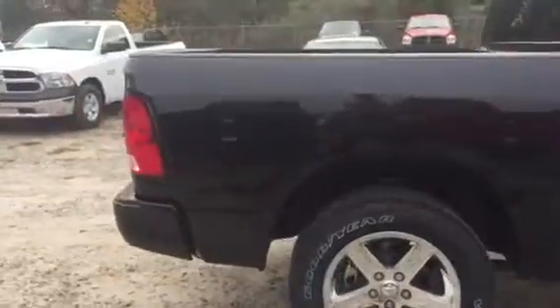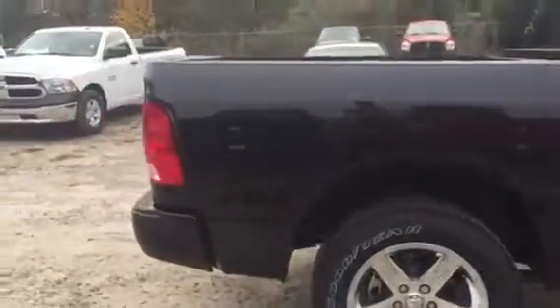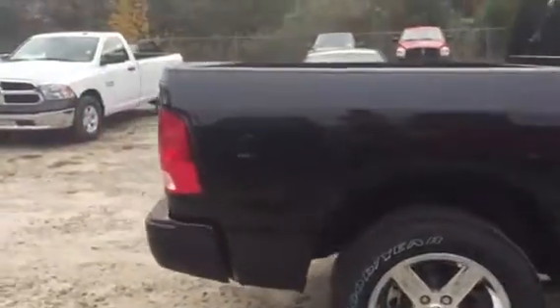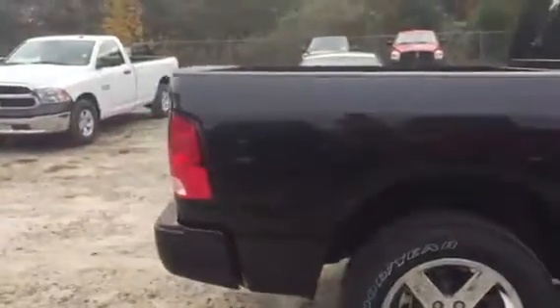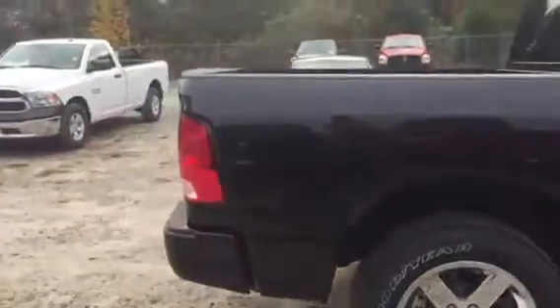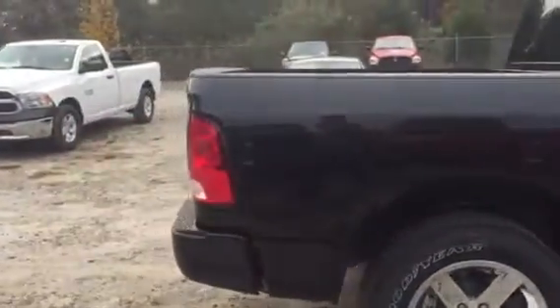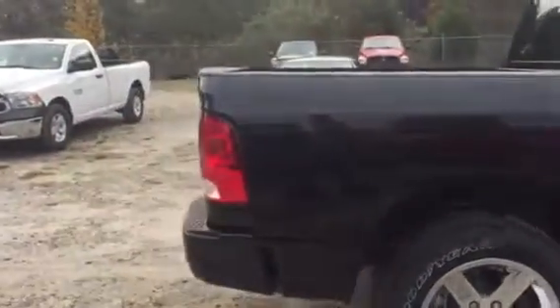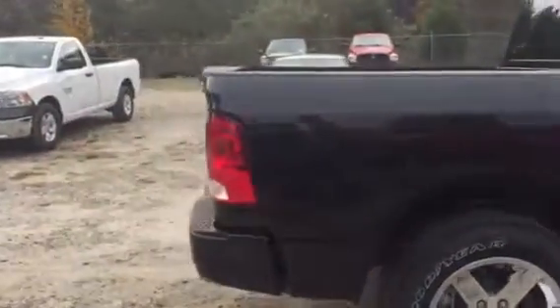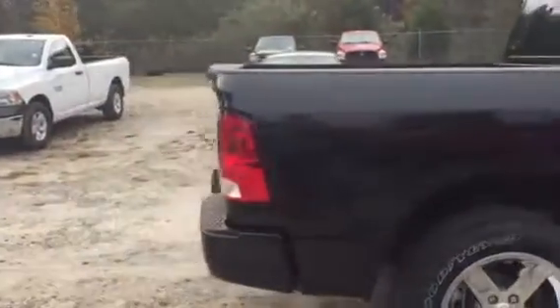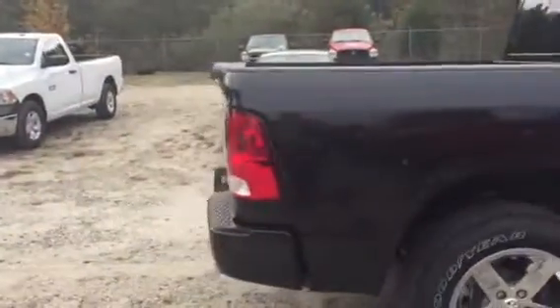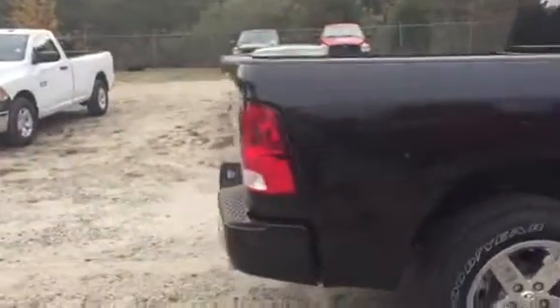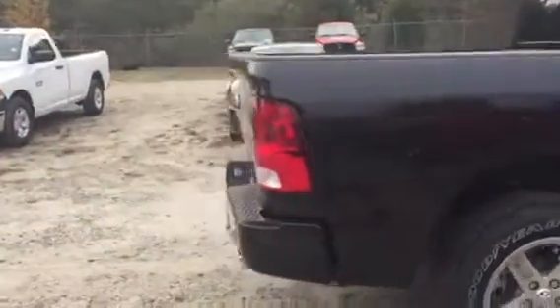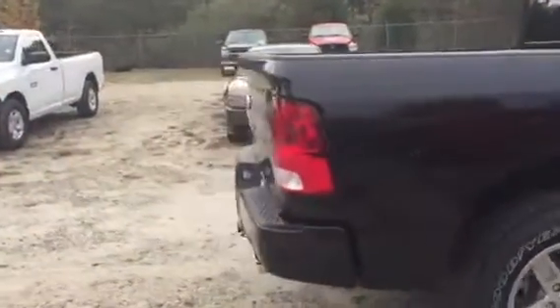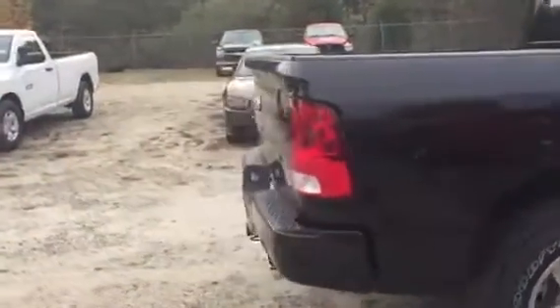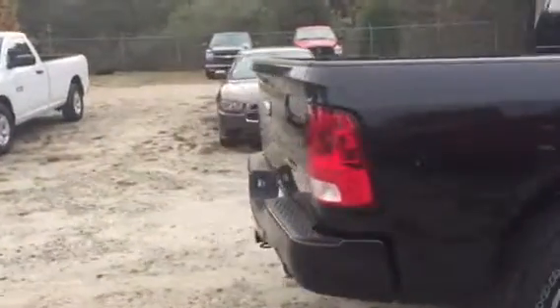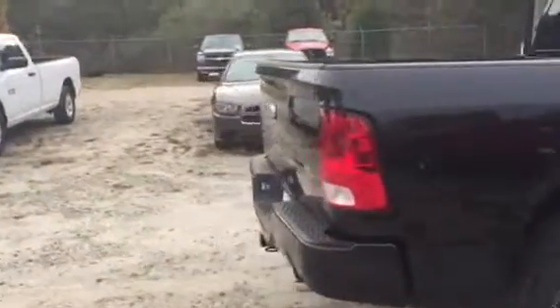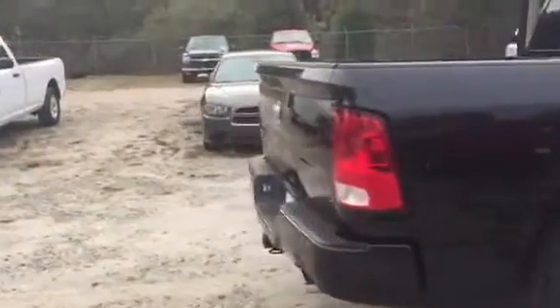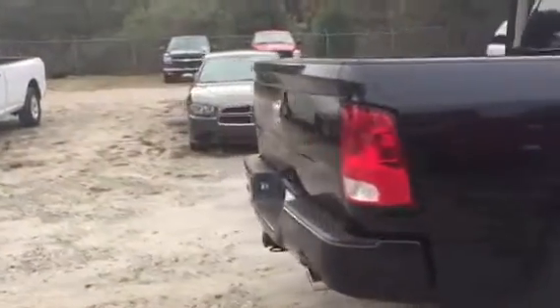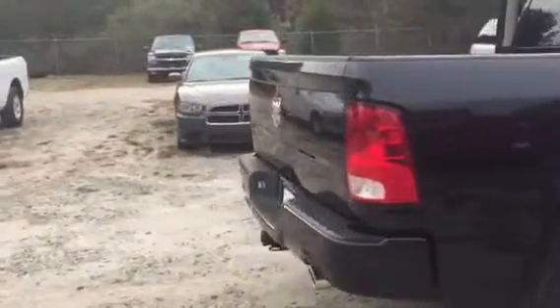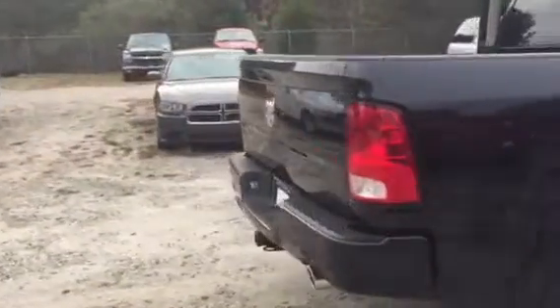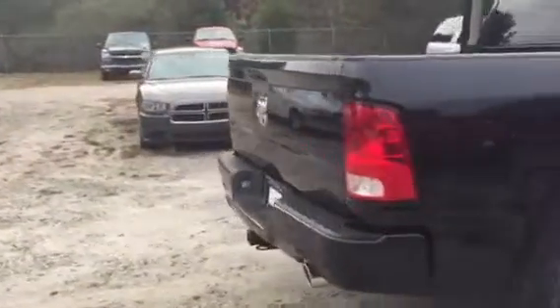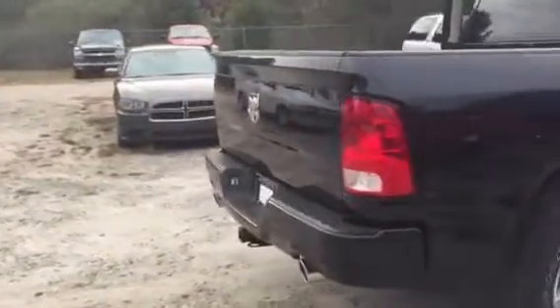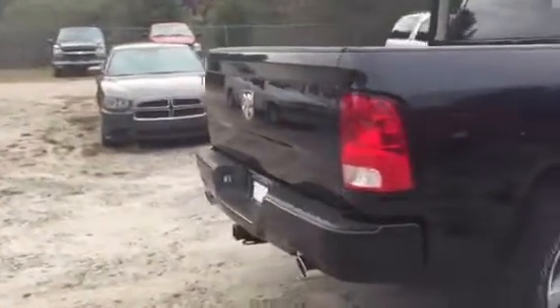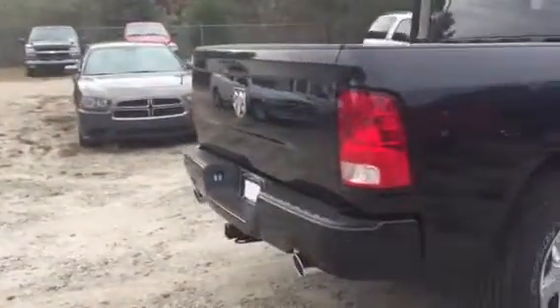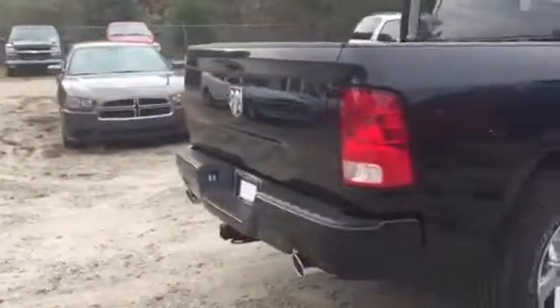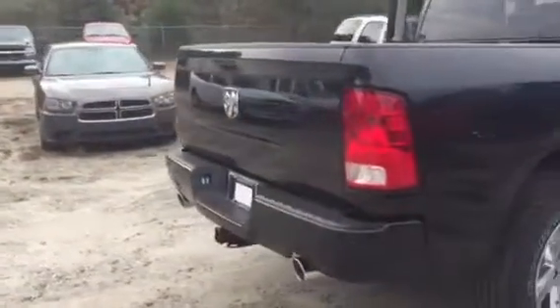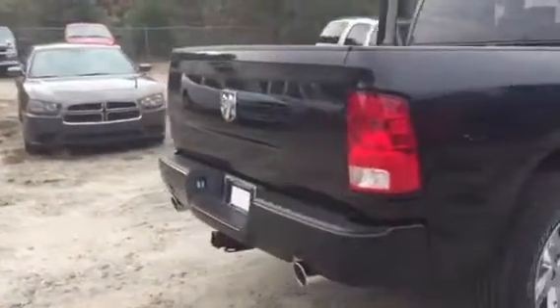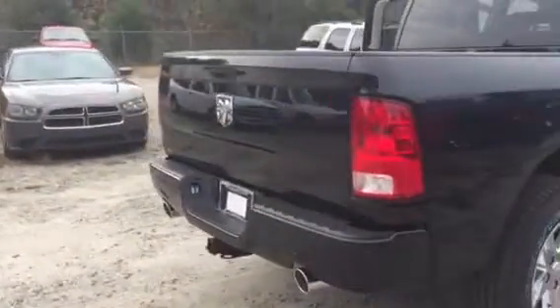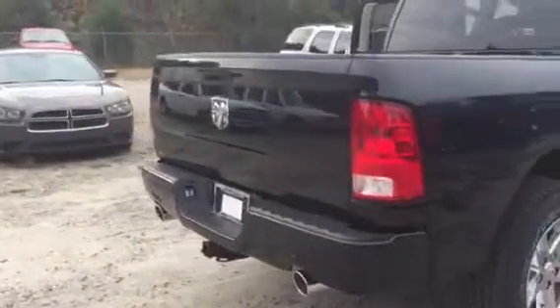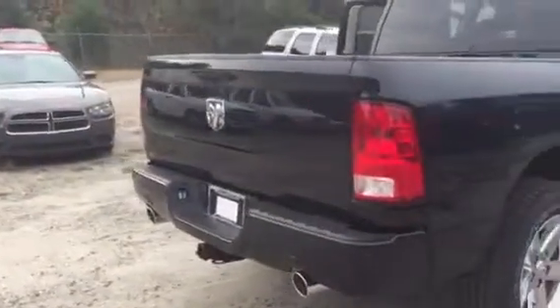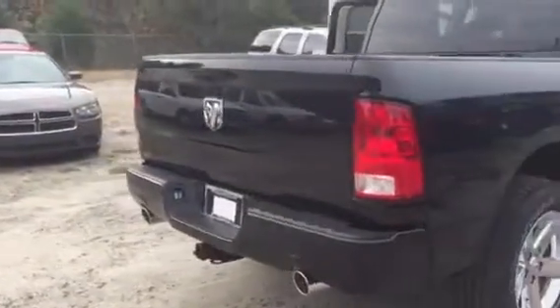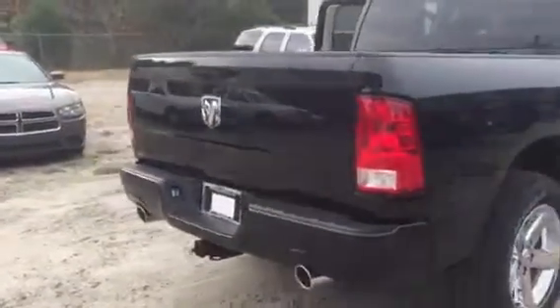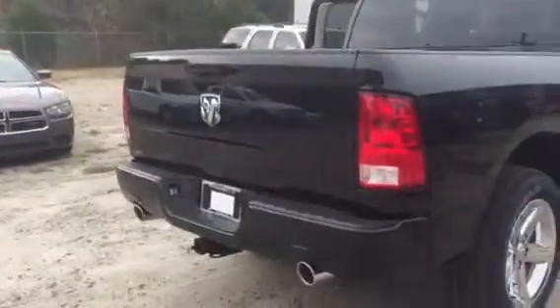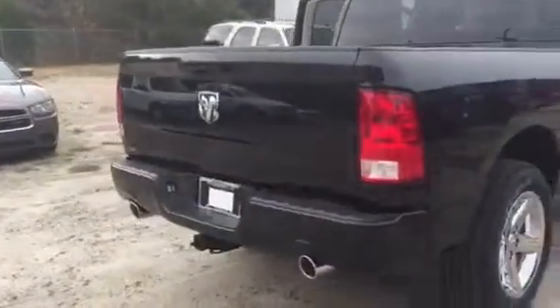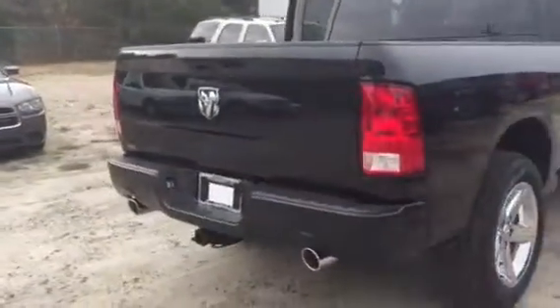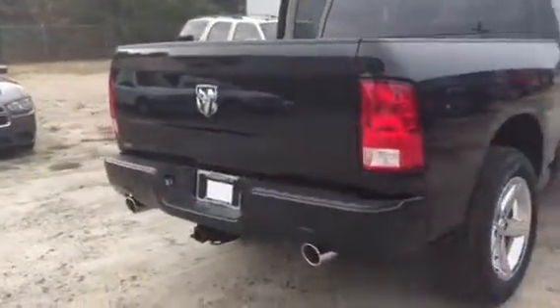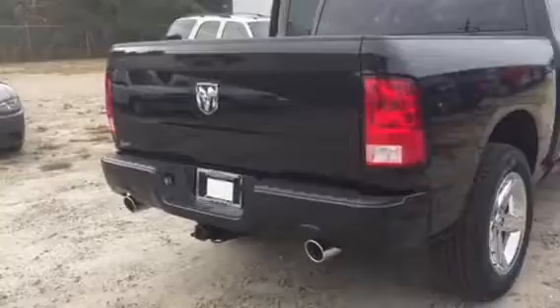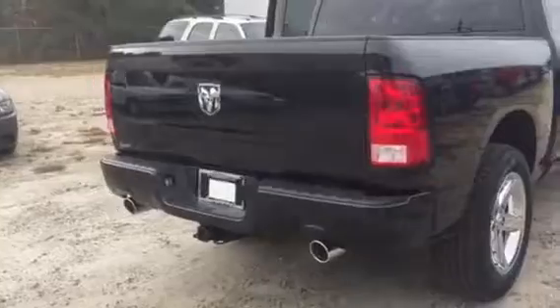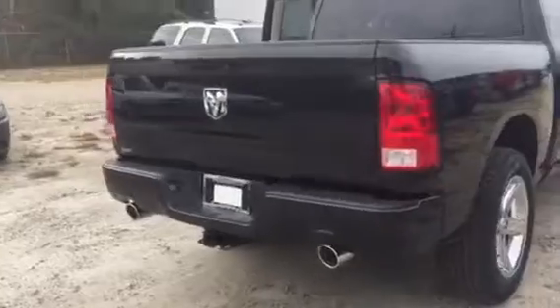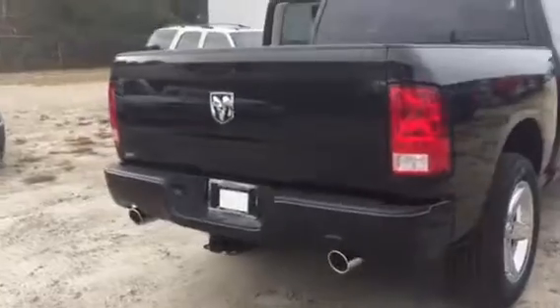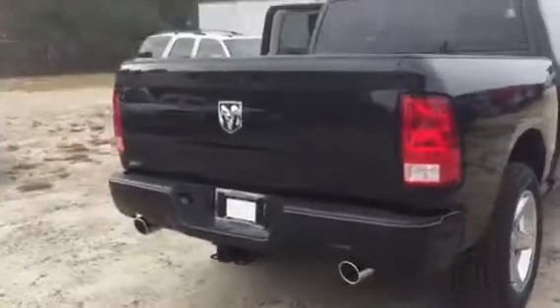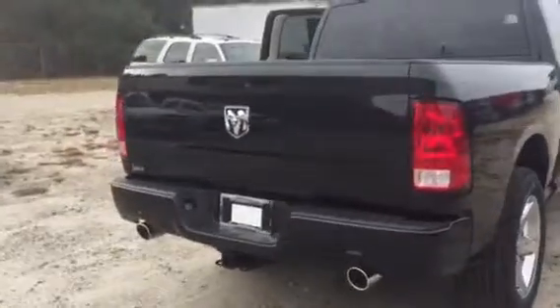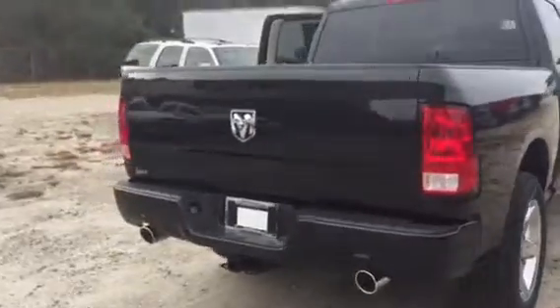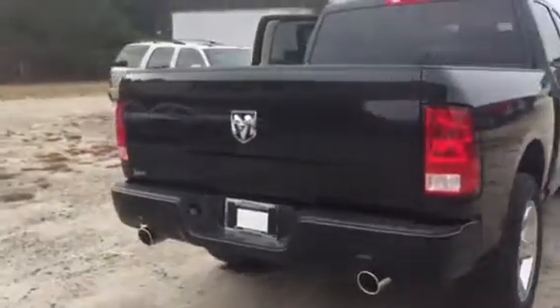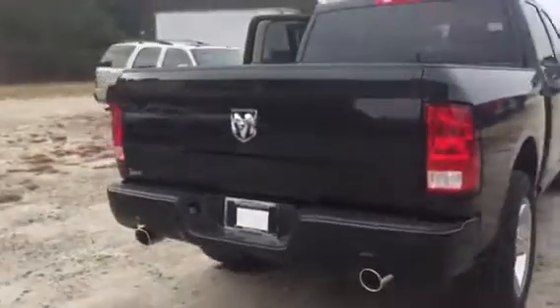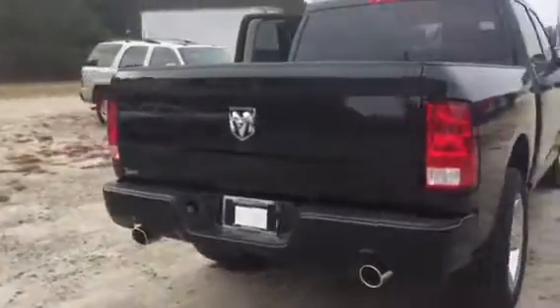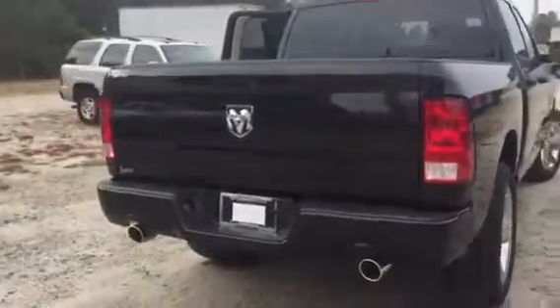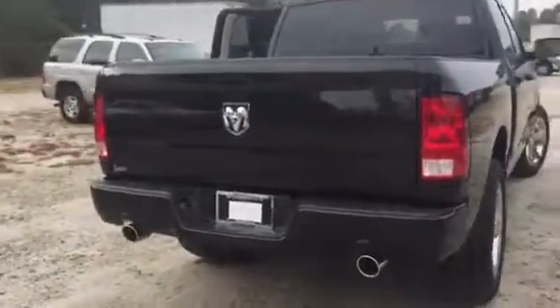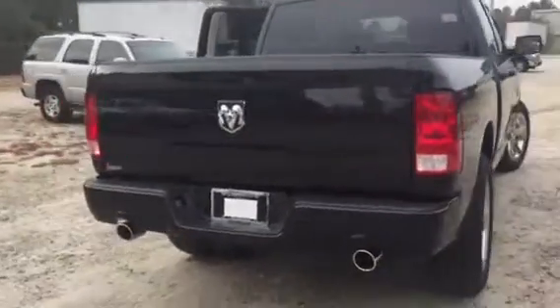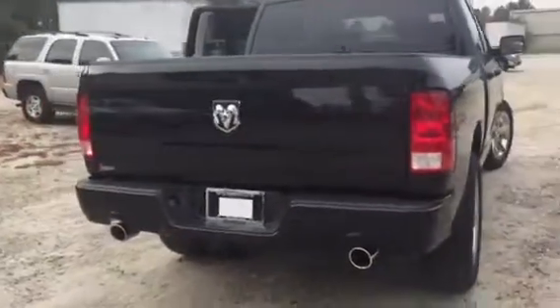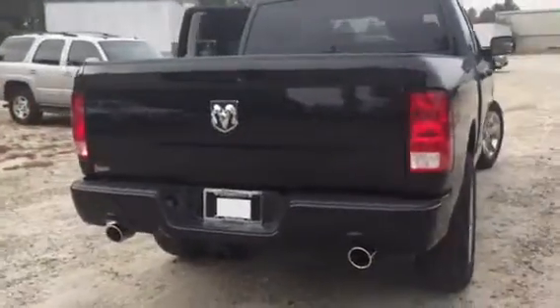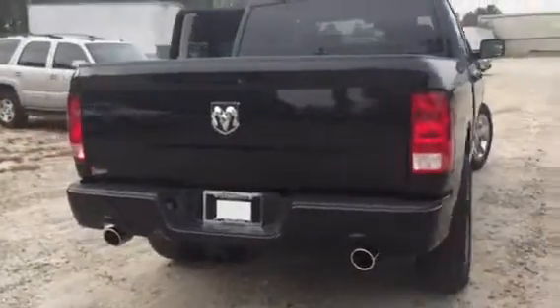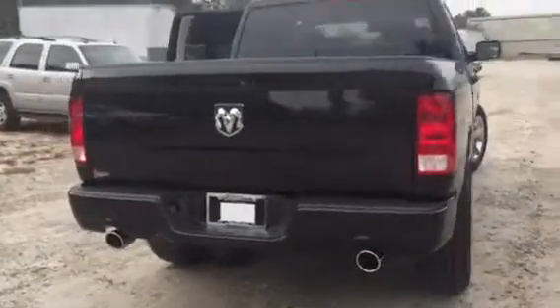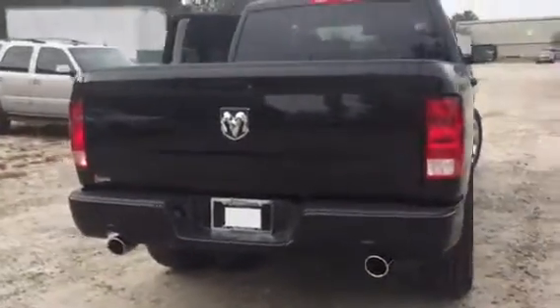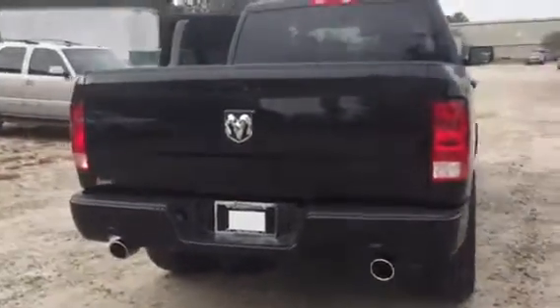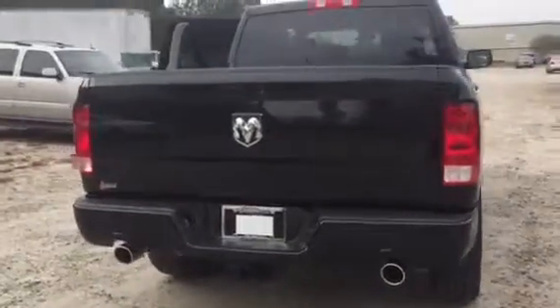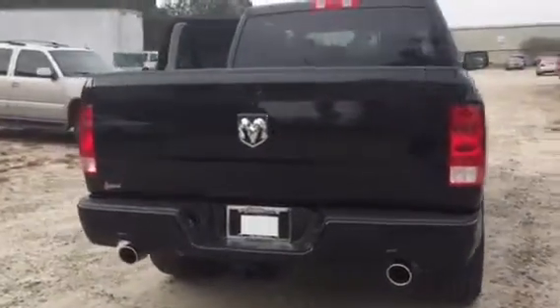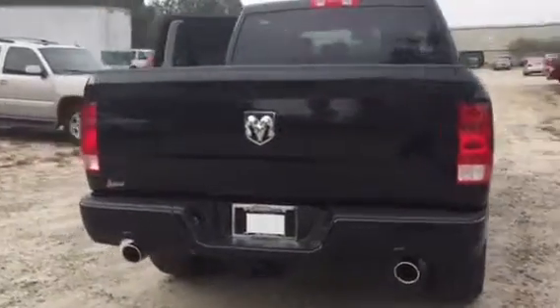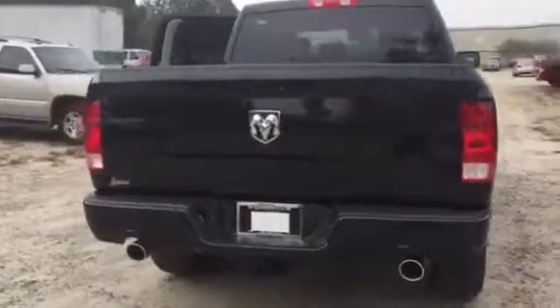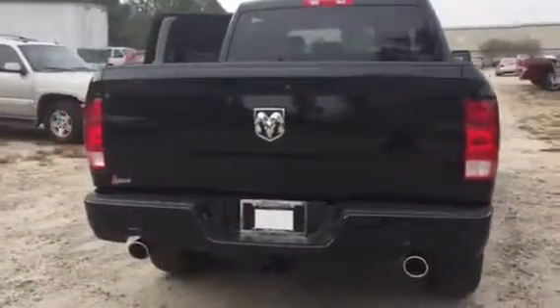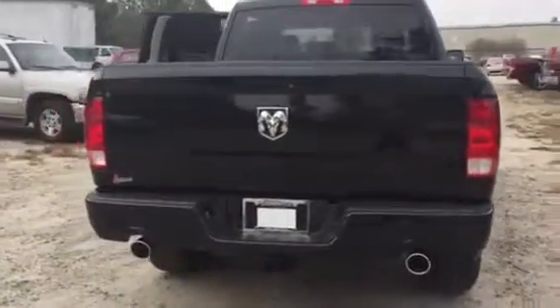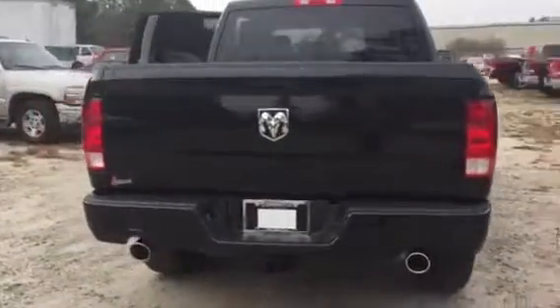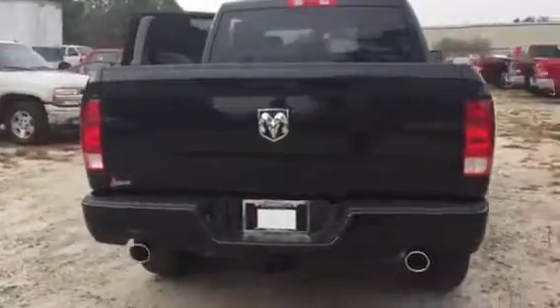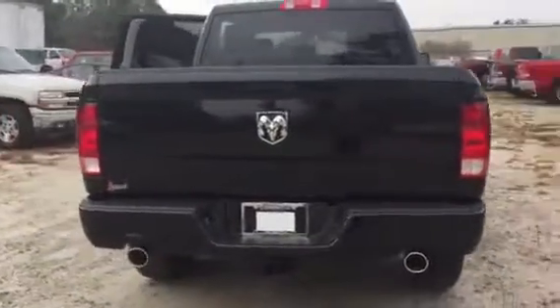This vehicle has the dual exhaust, the tow hitch, and tow package.